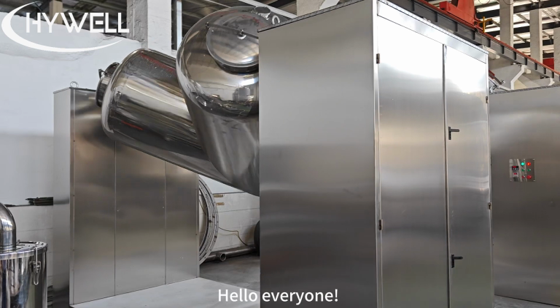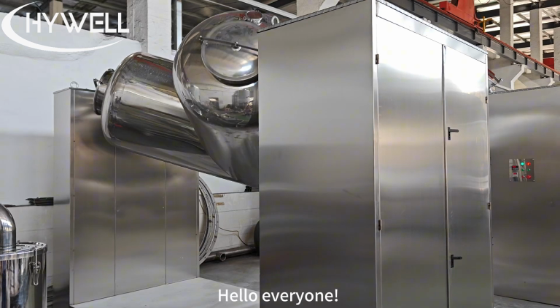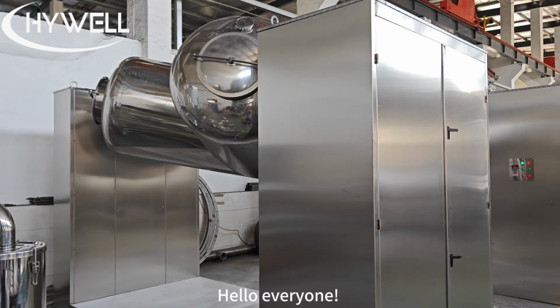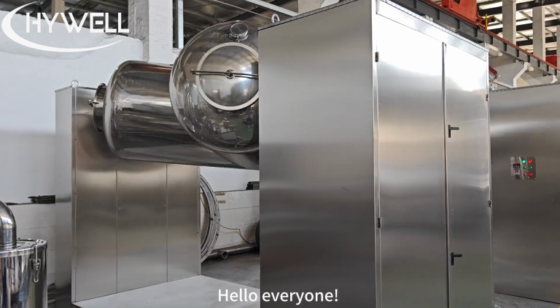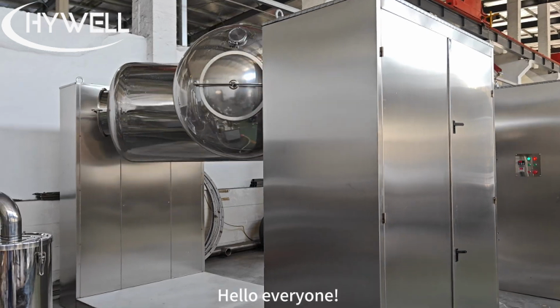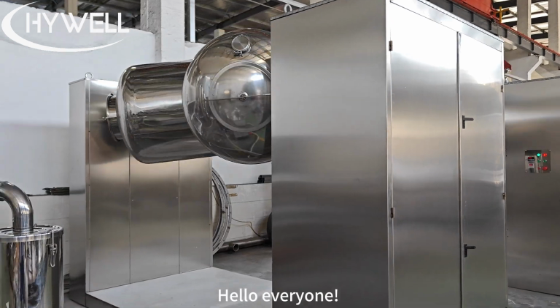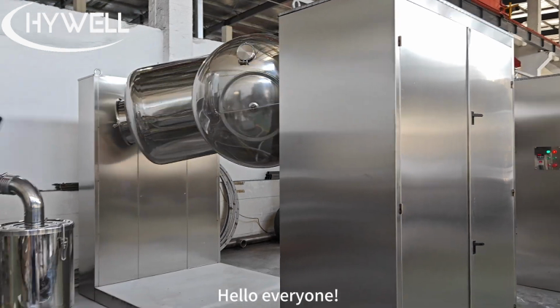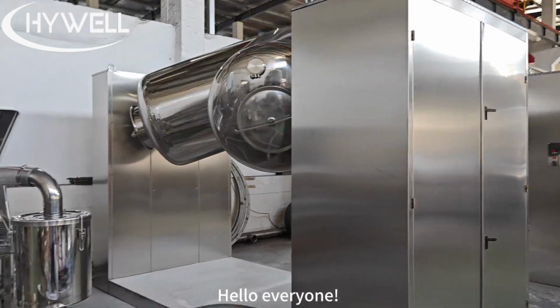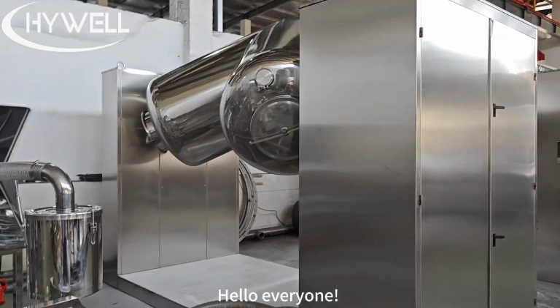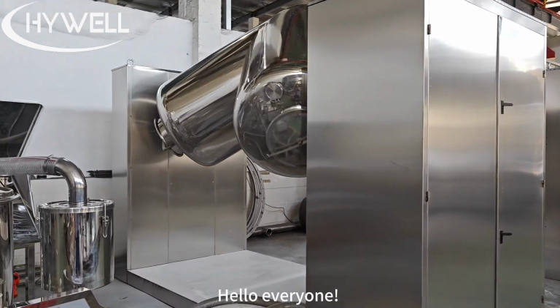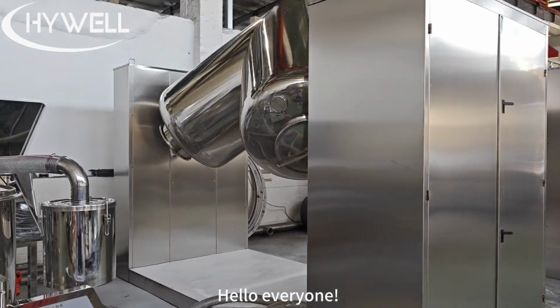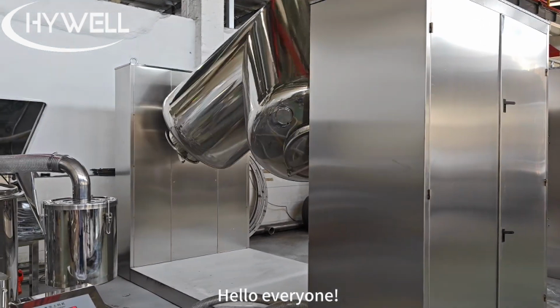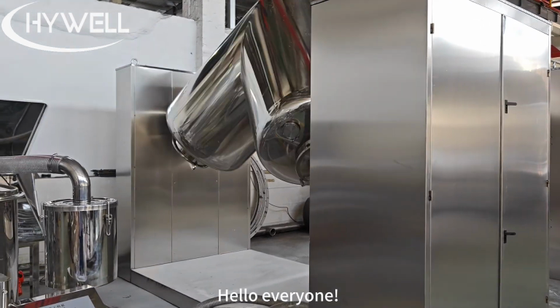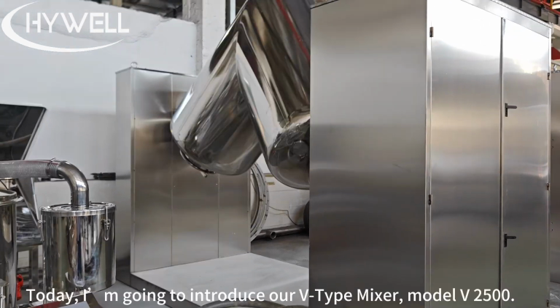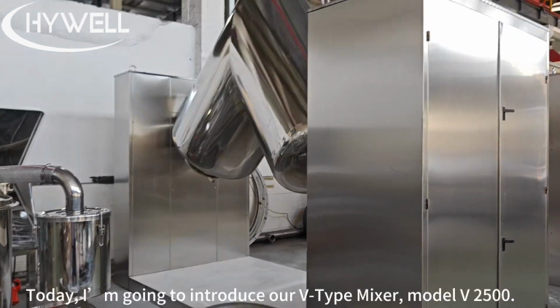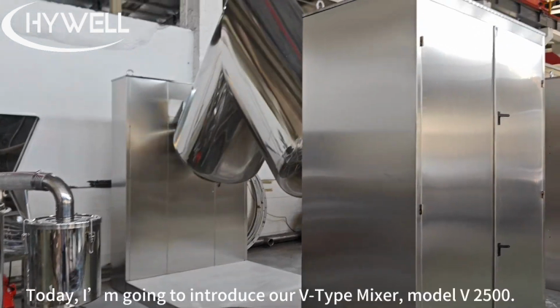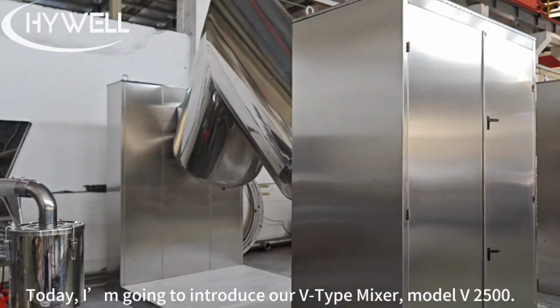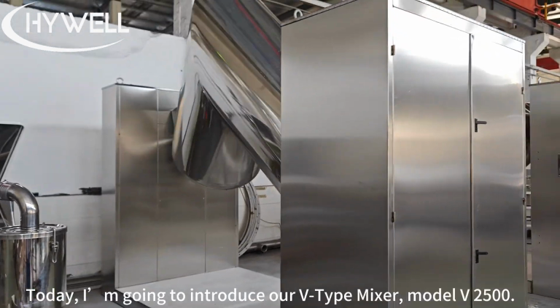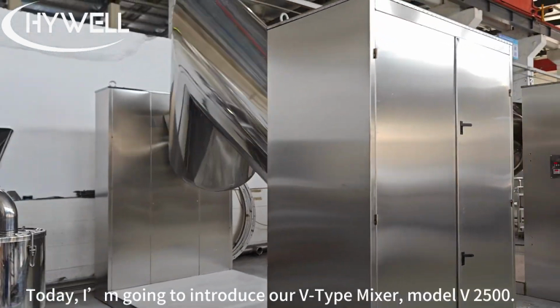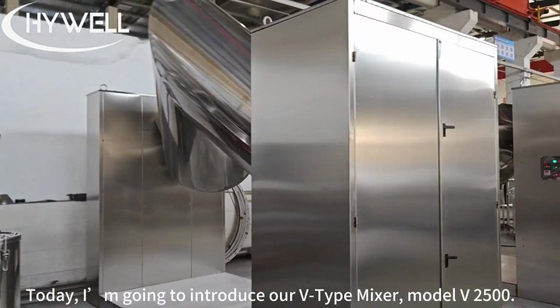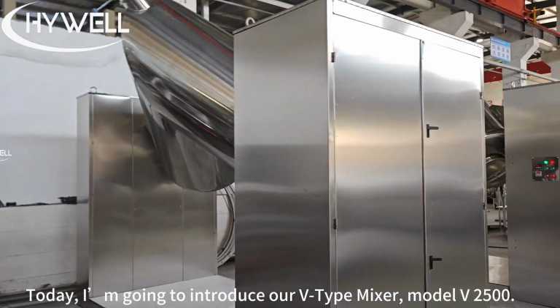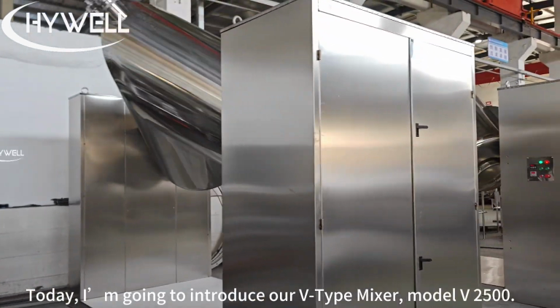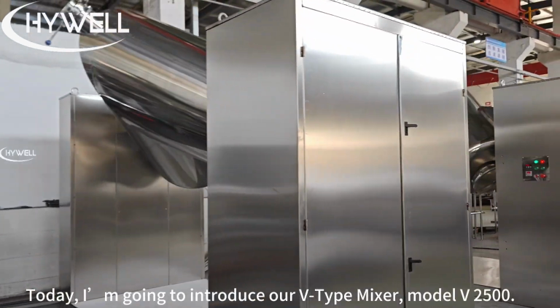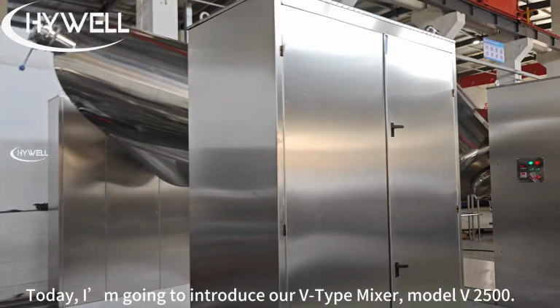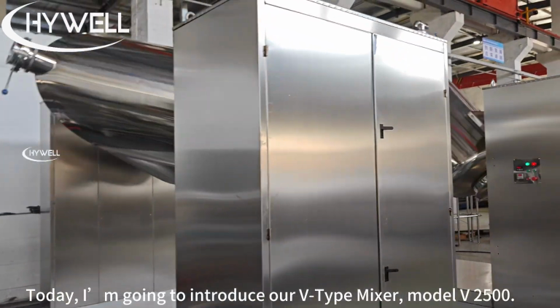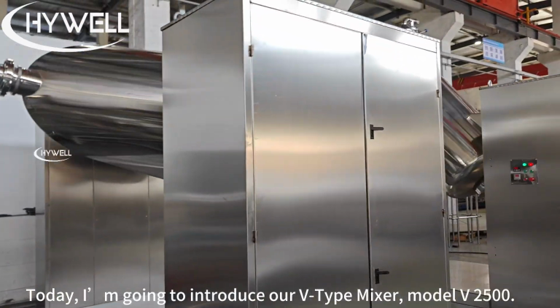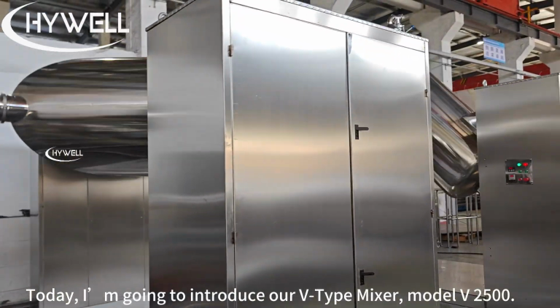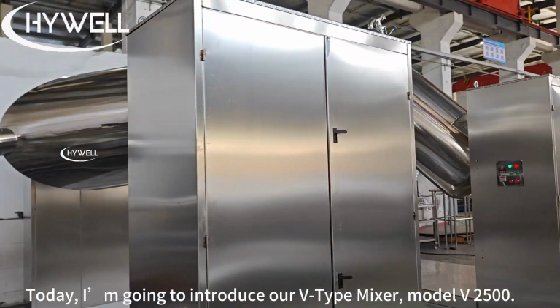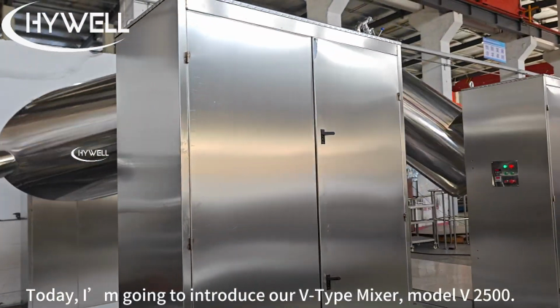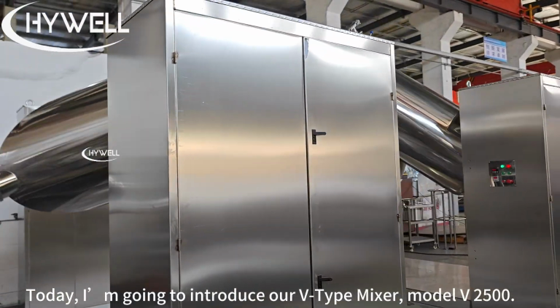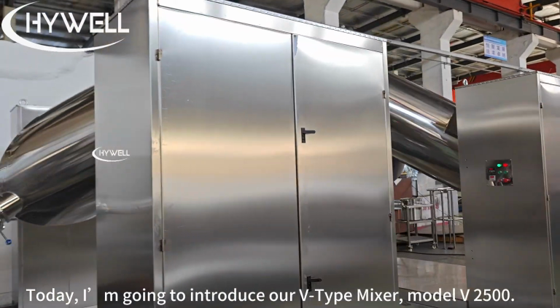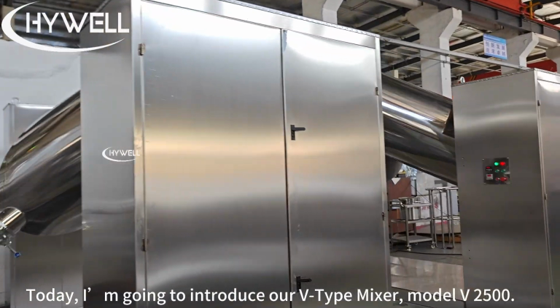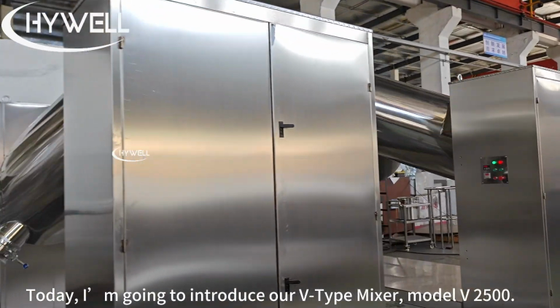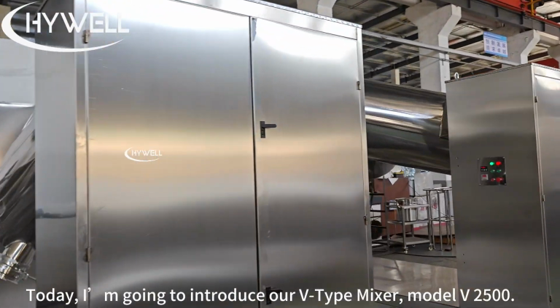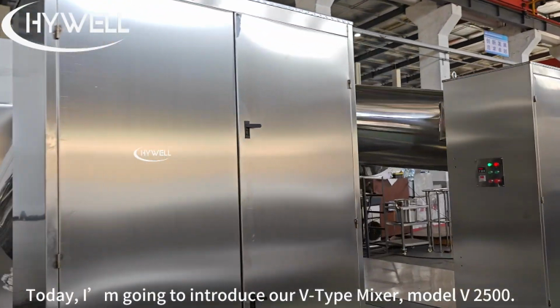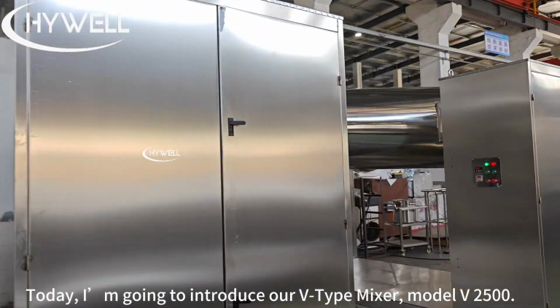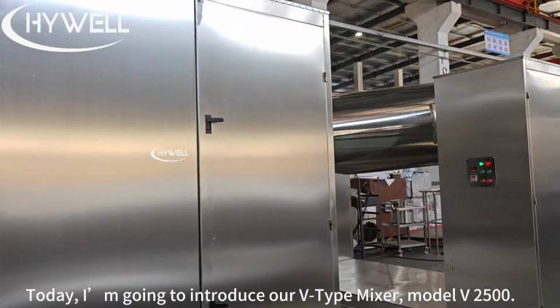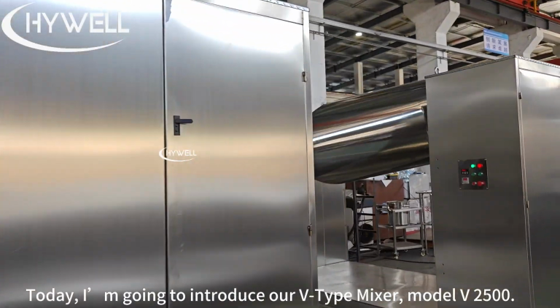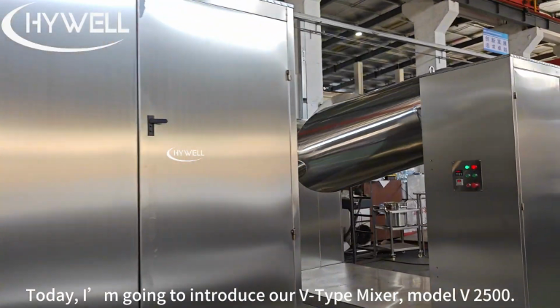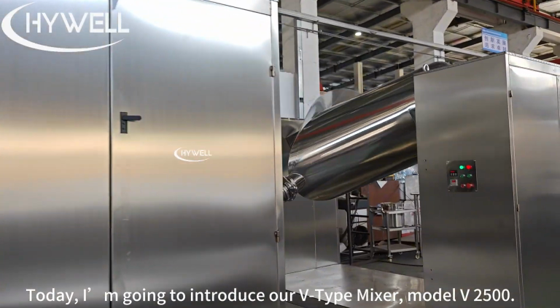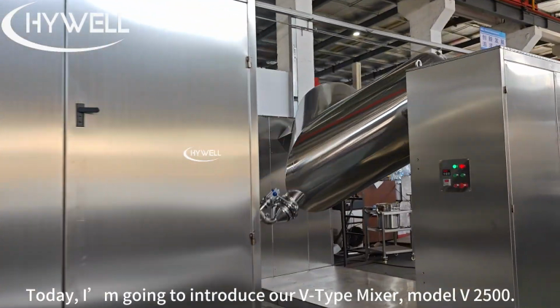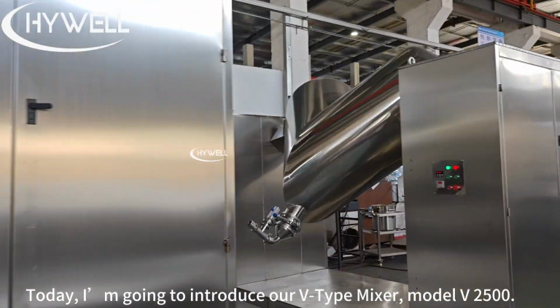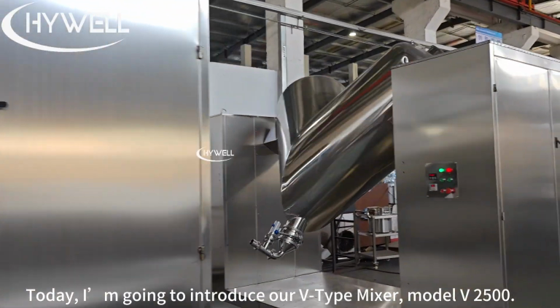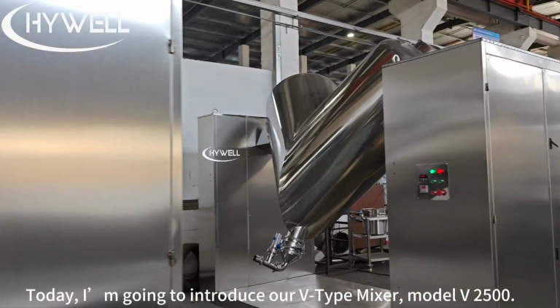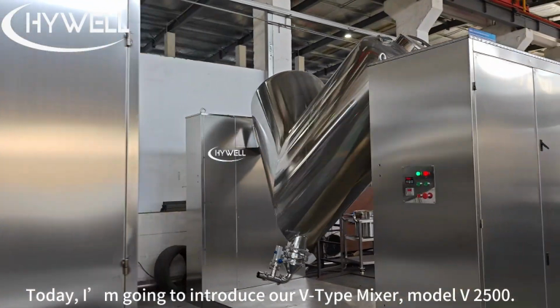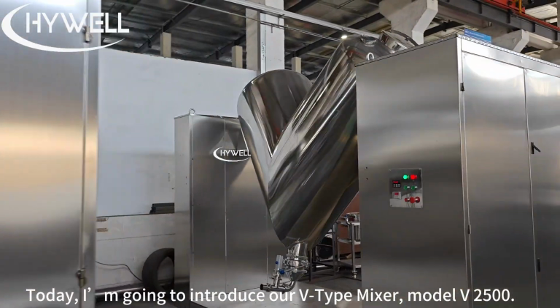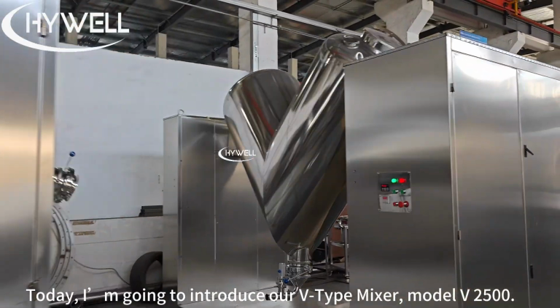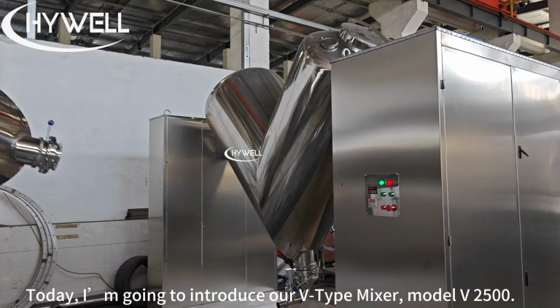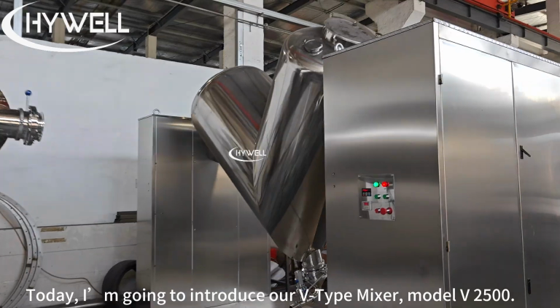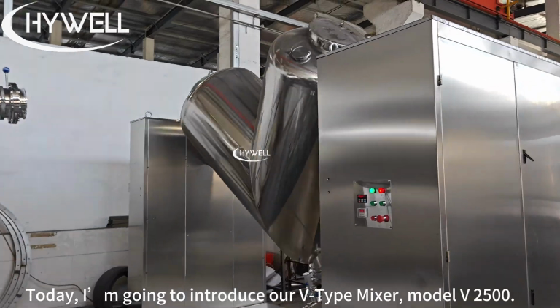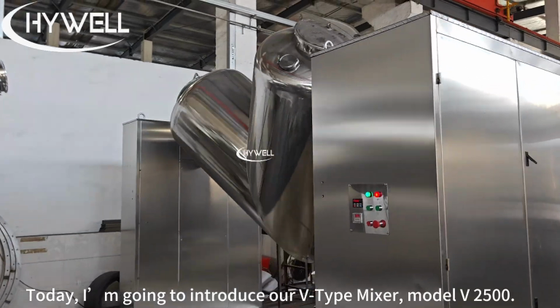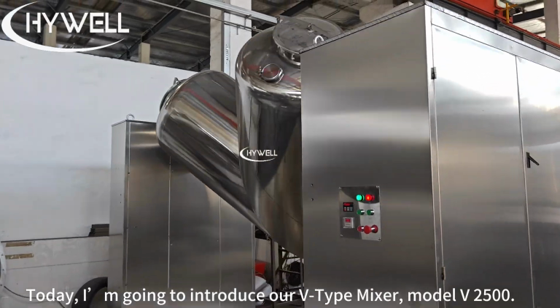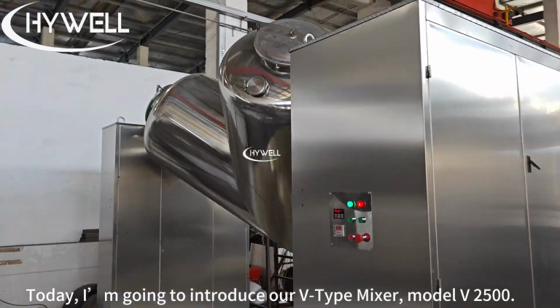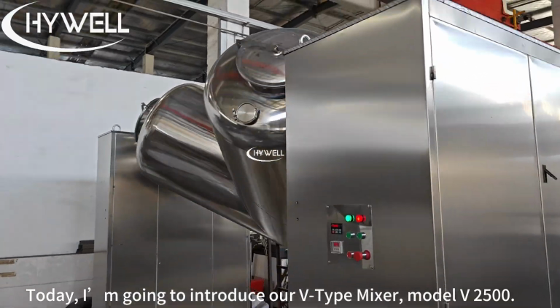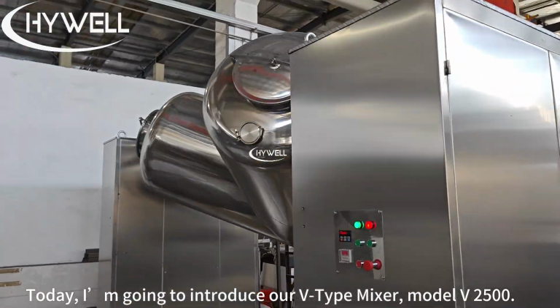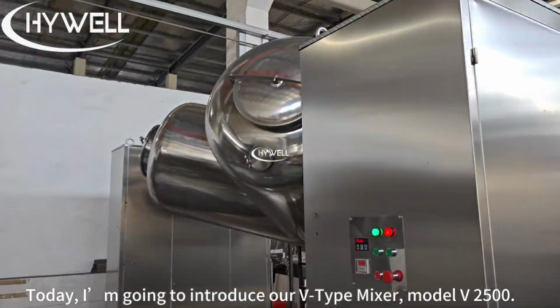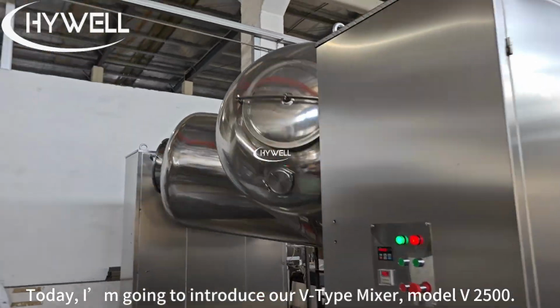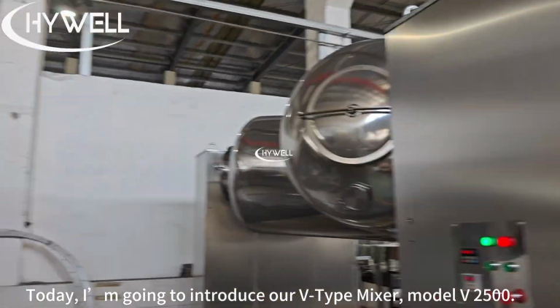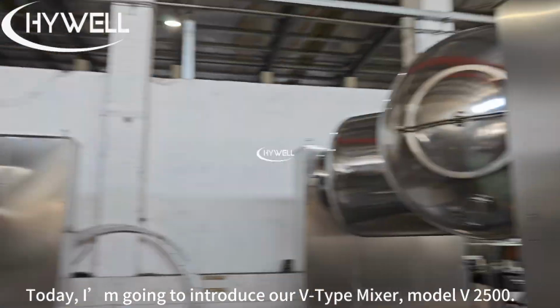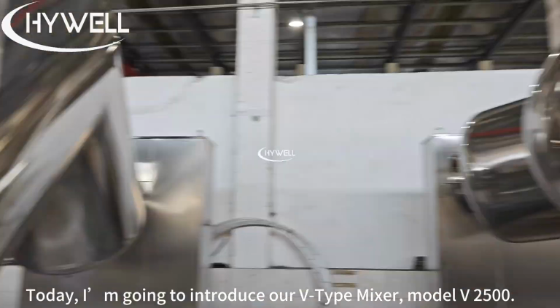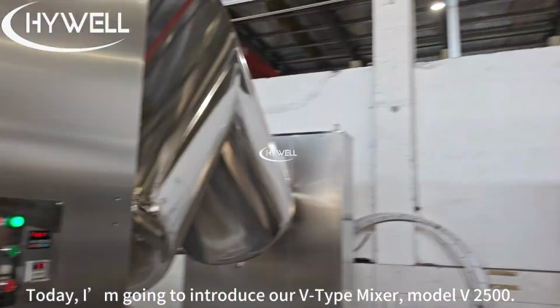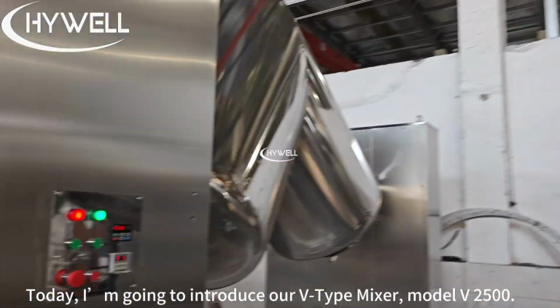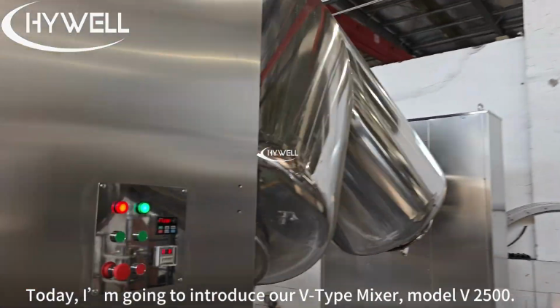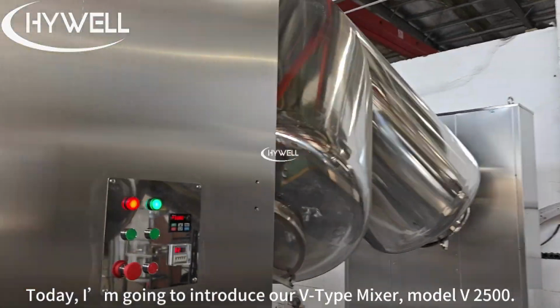Hello everyone! Today, I'm going to introduce our V-Type Mixer, Model V-2500.